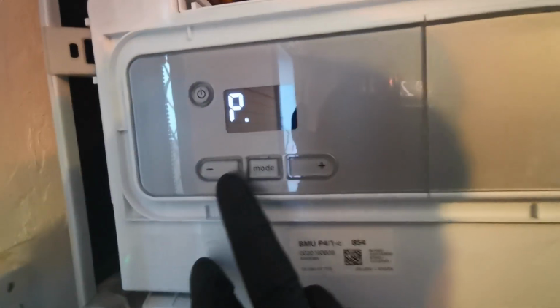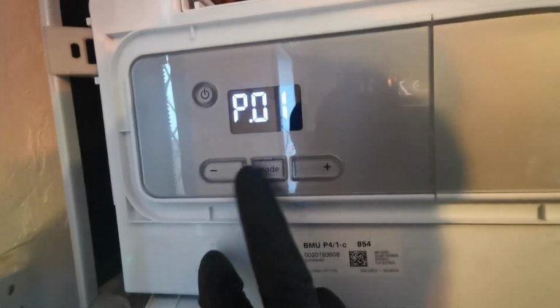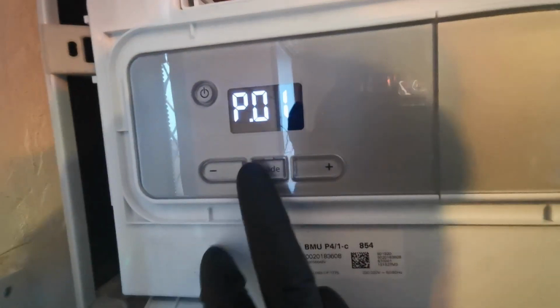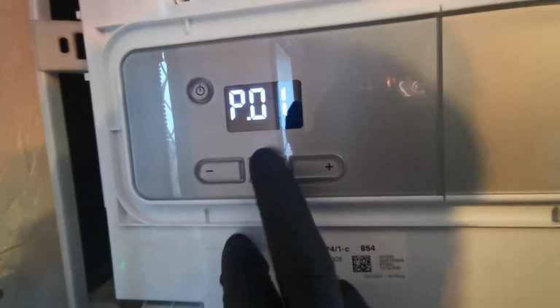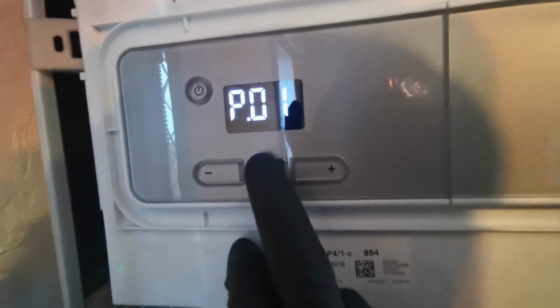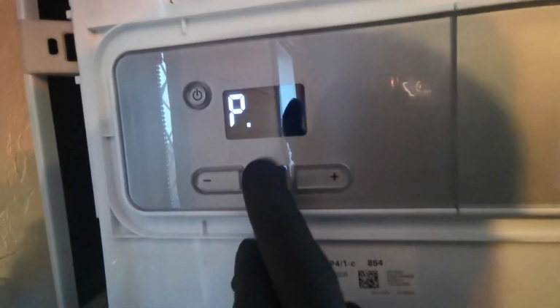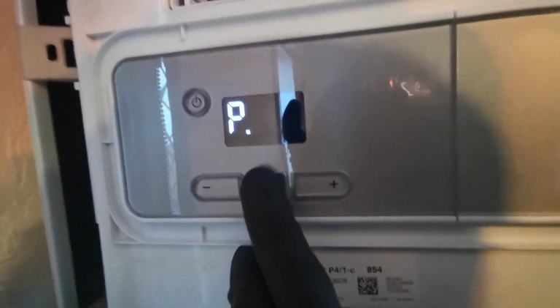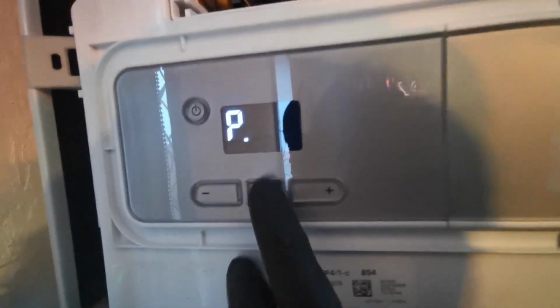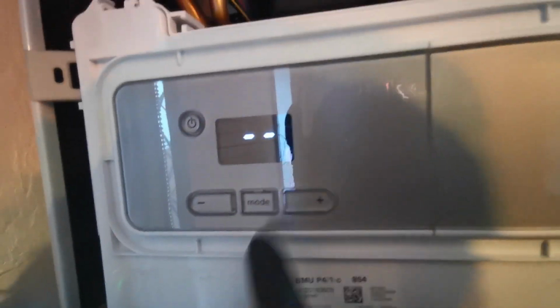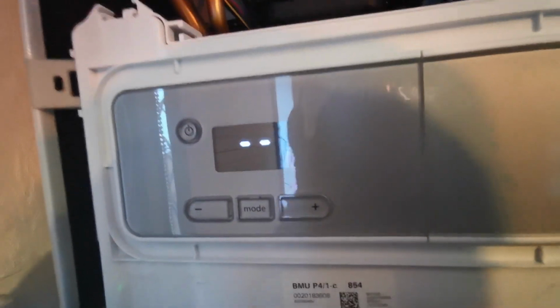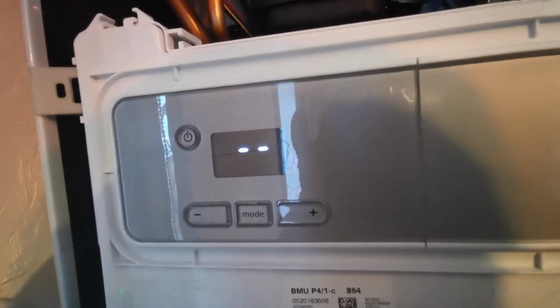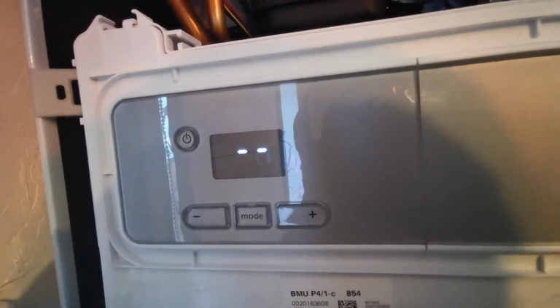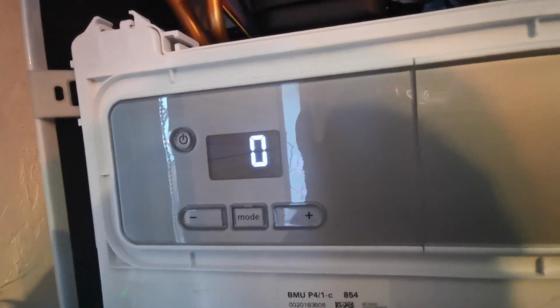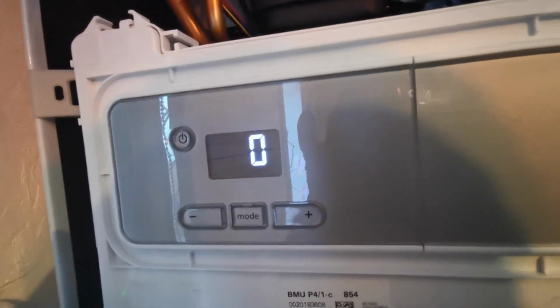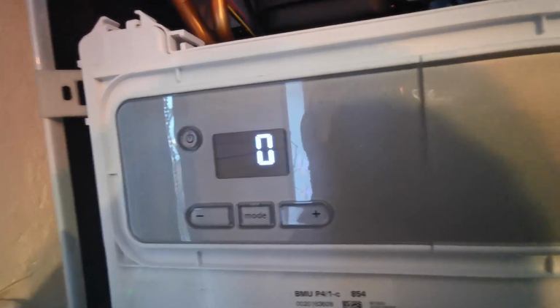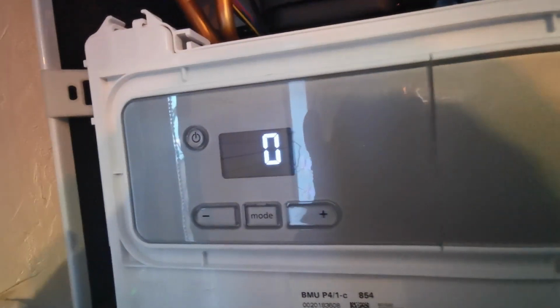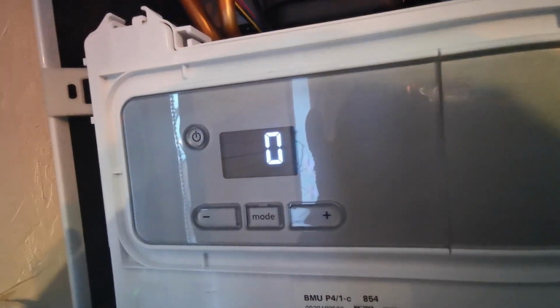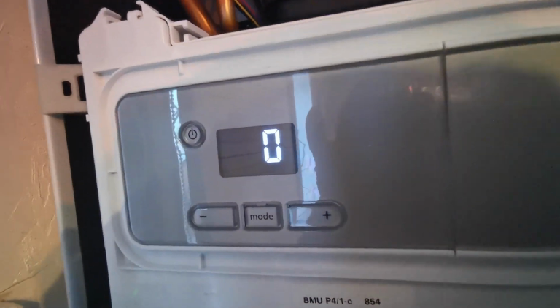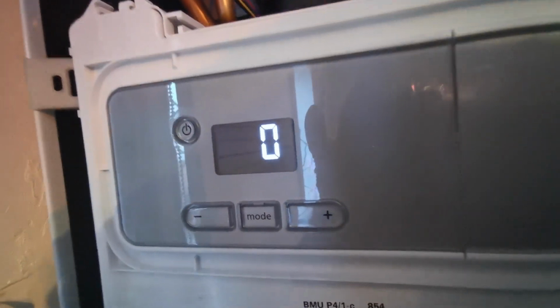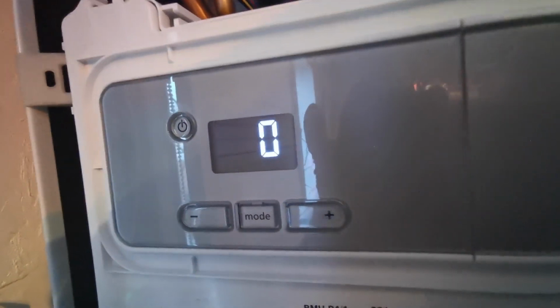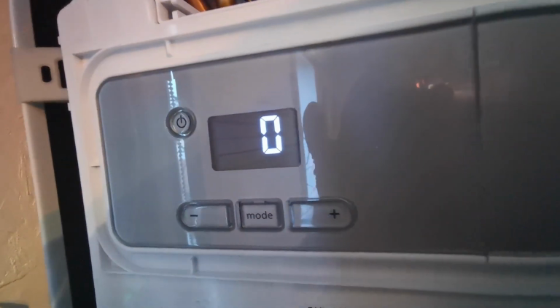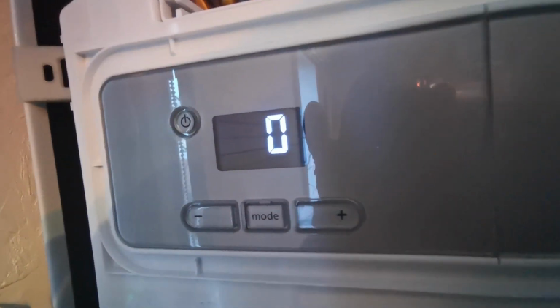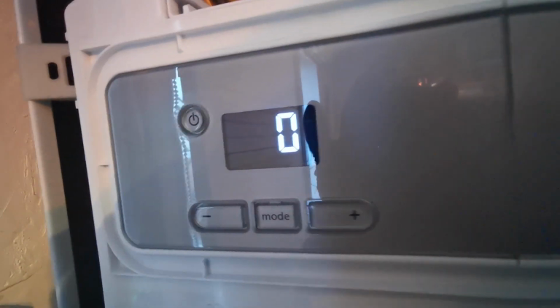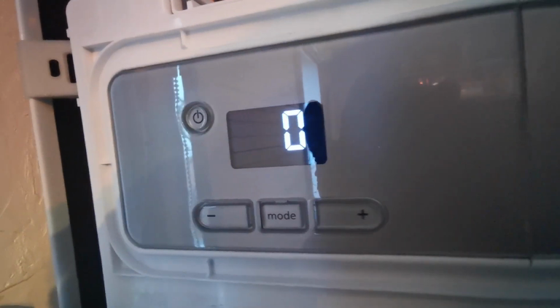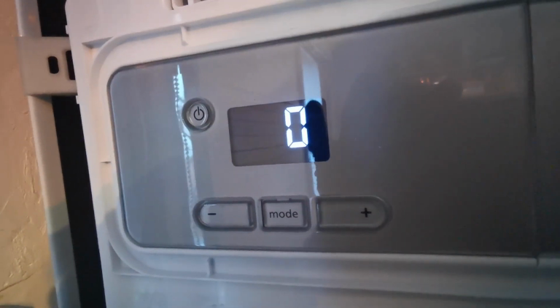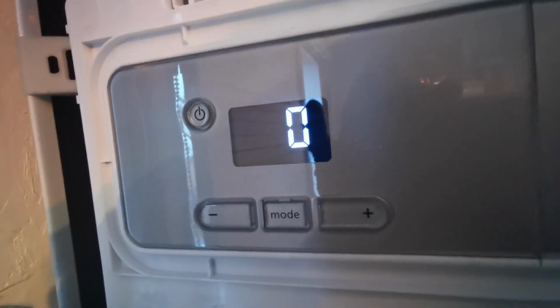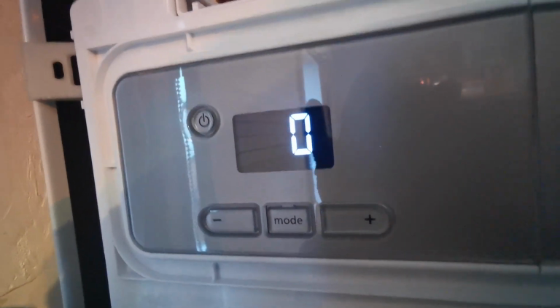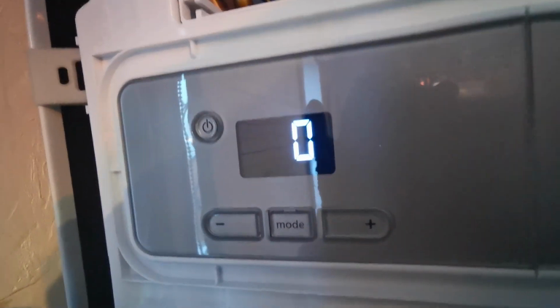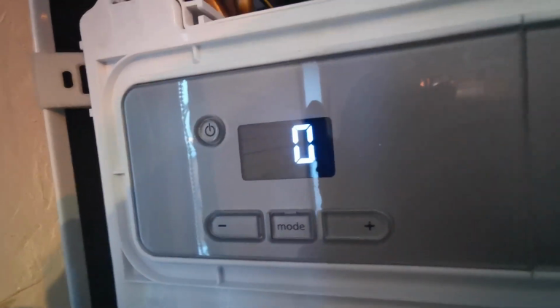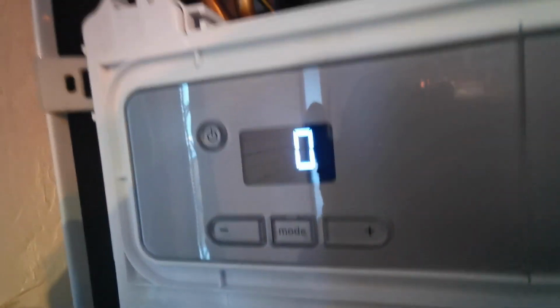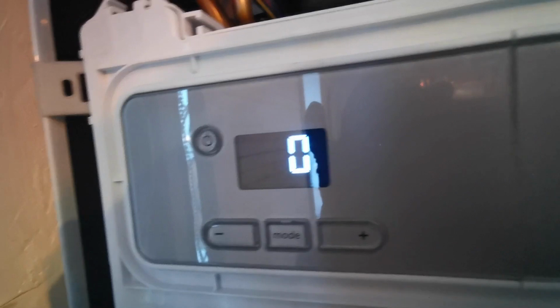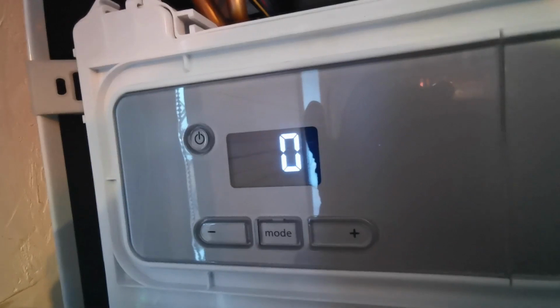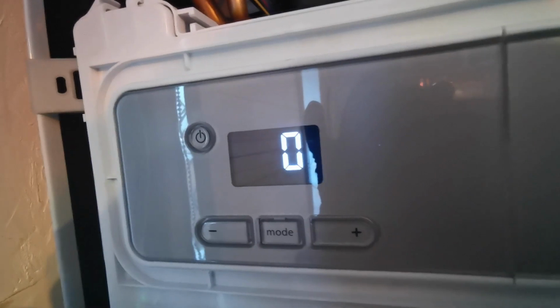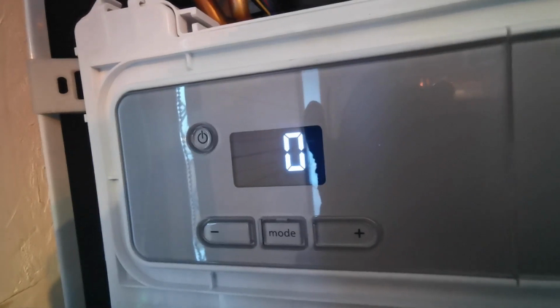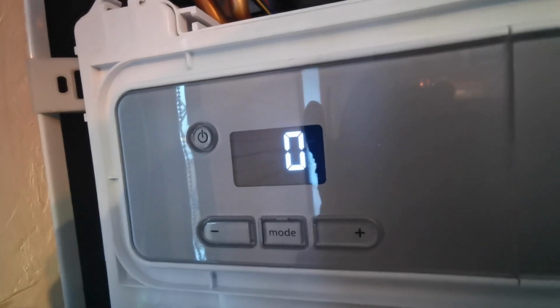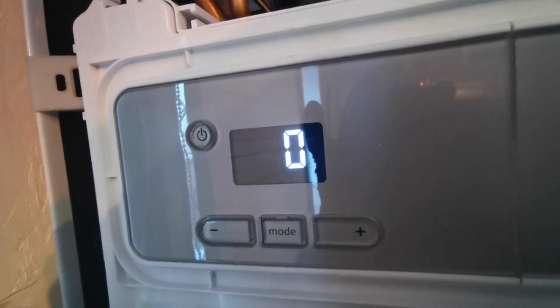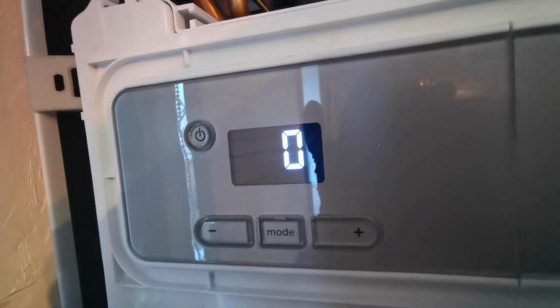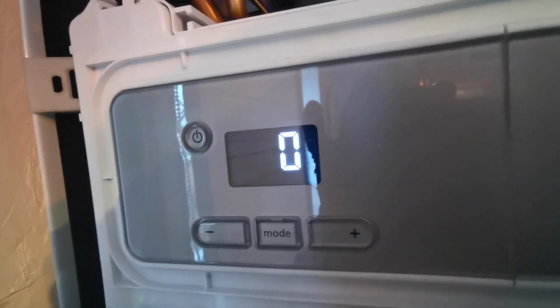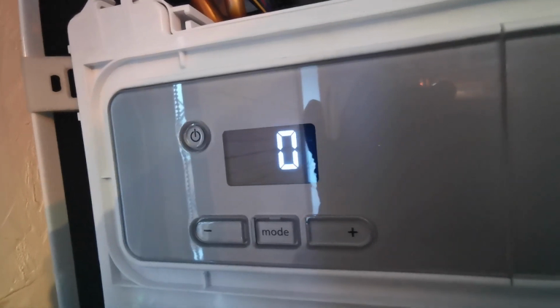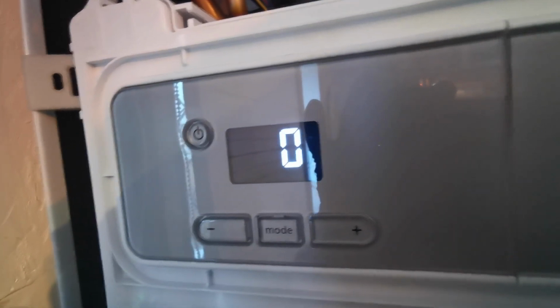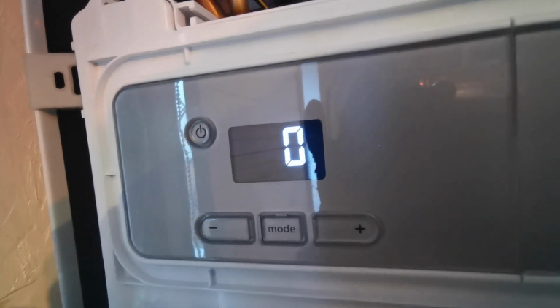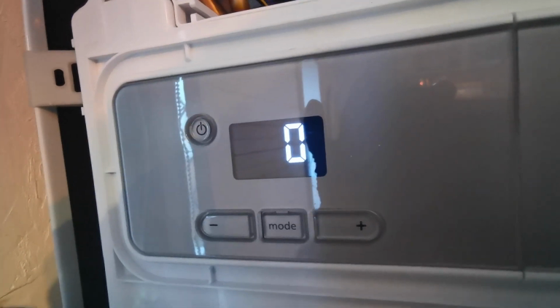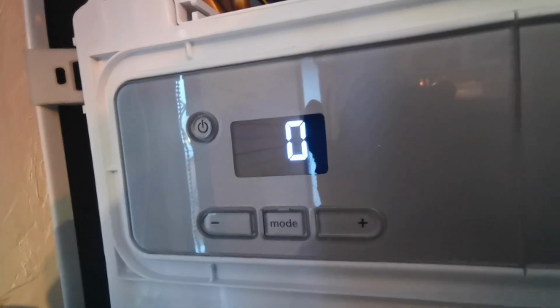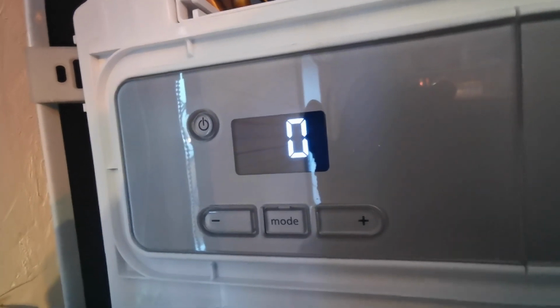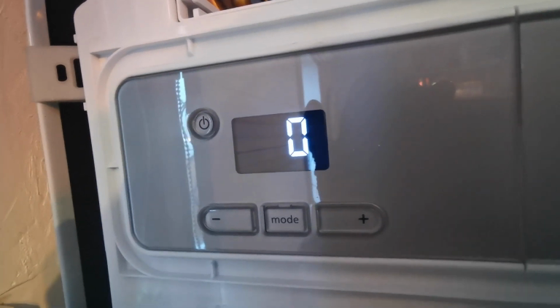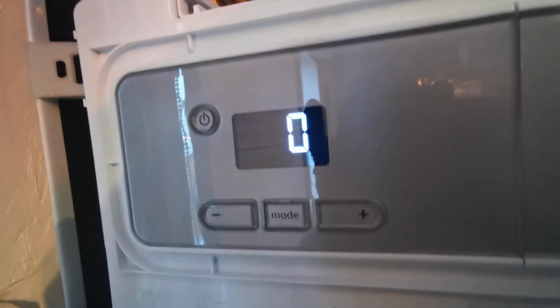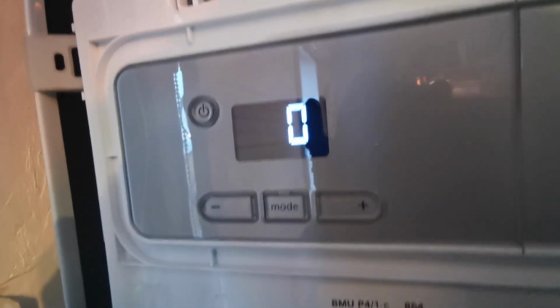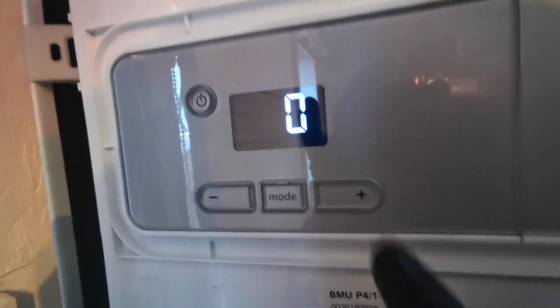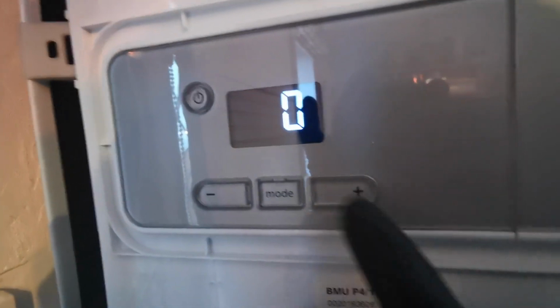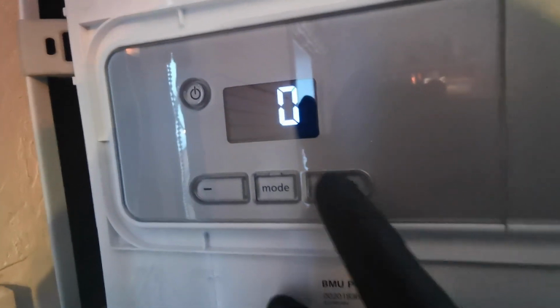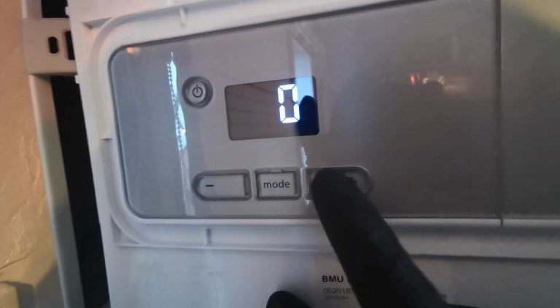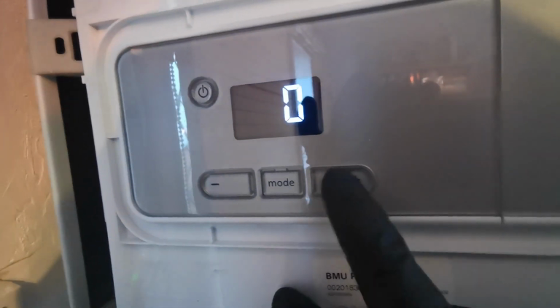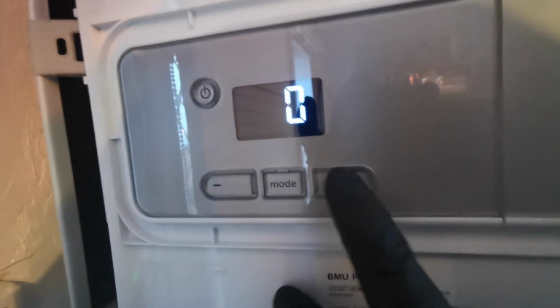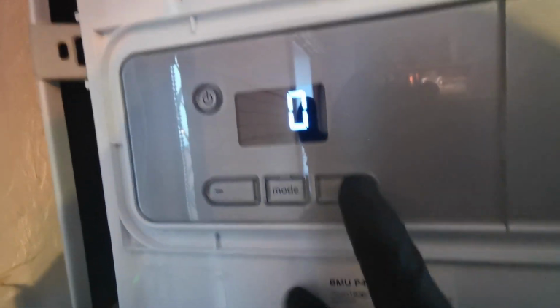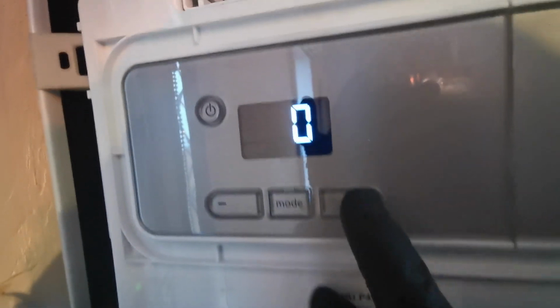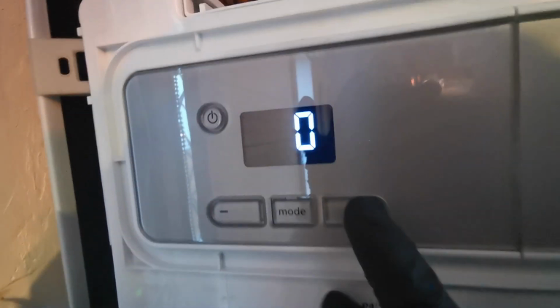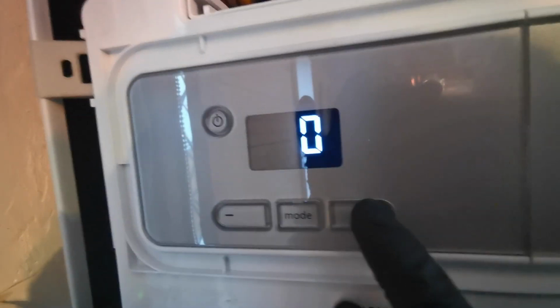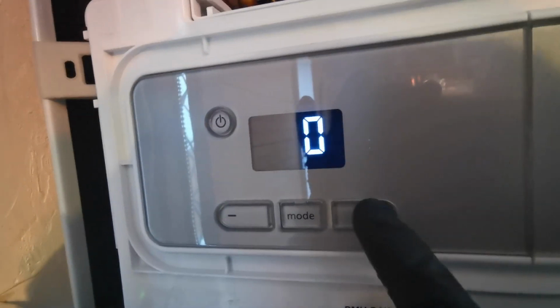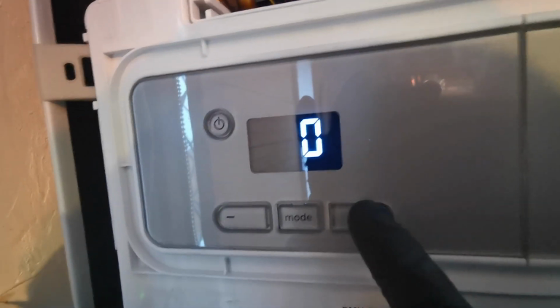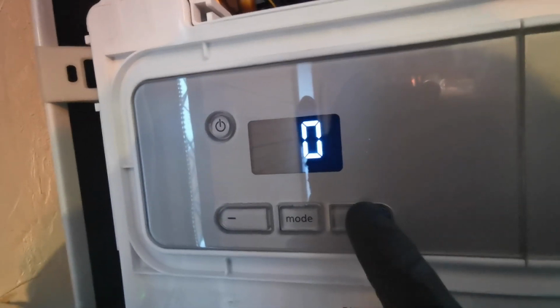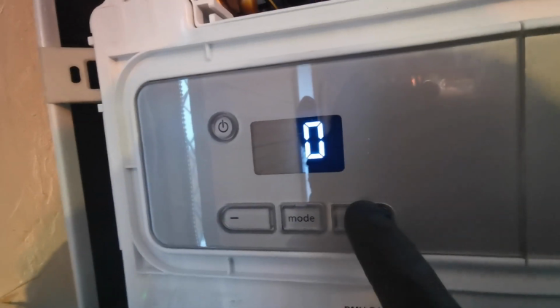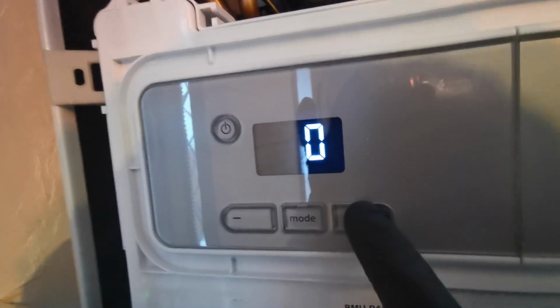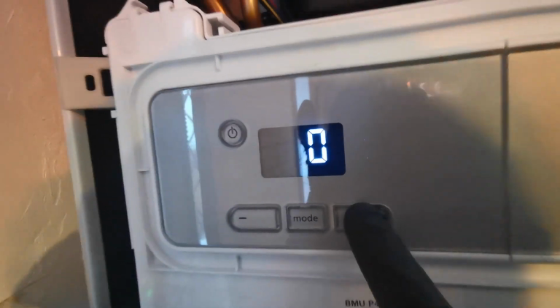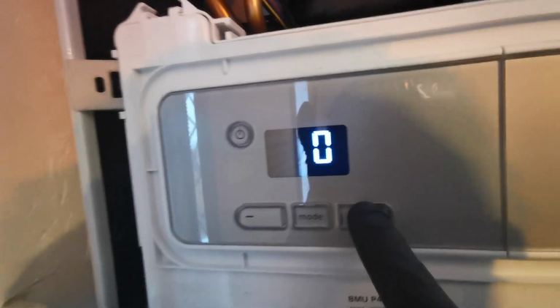You will start with 0, which is low fire, and you hold the plus key — you can go to 100, and that's your high fire.